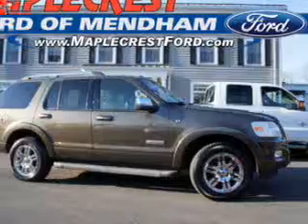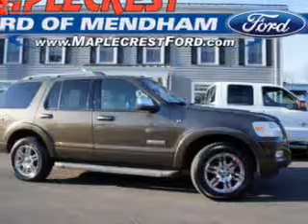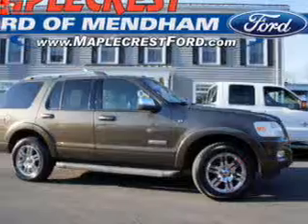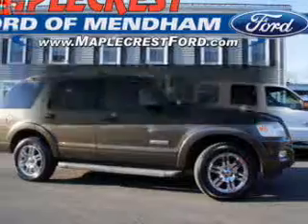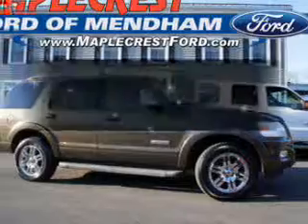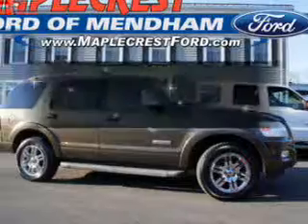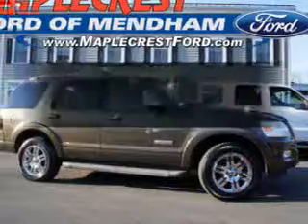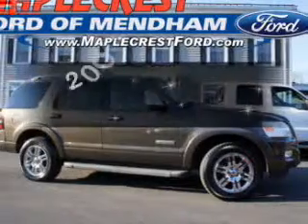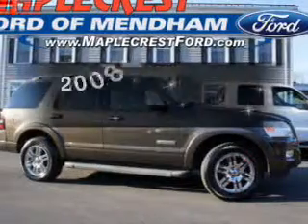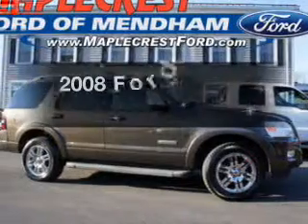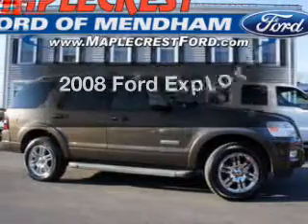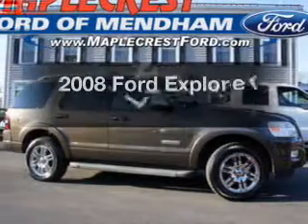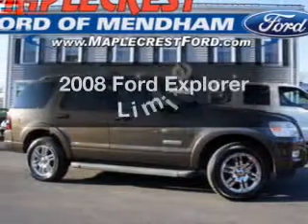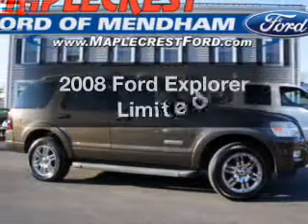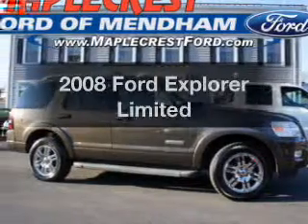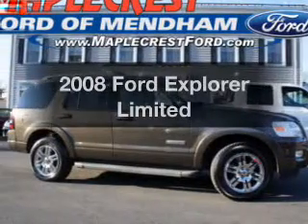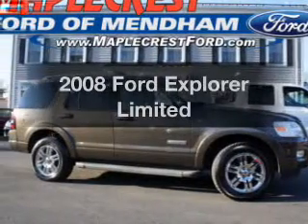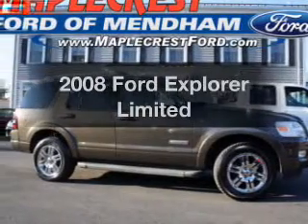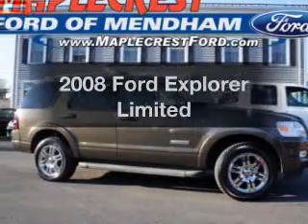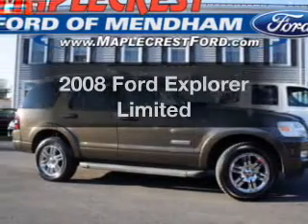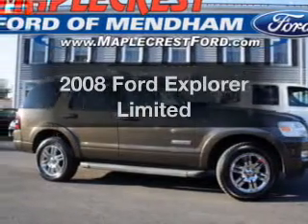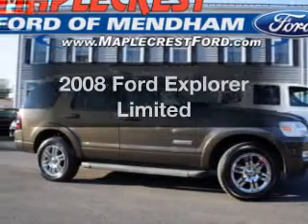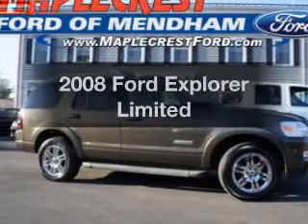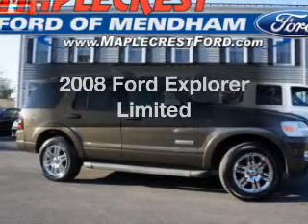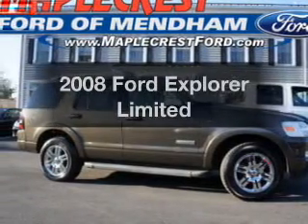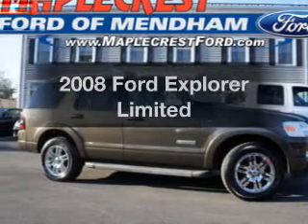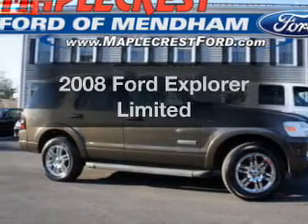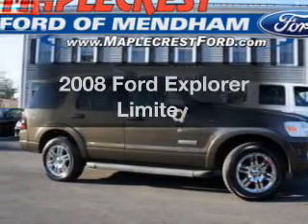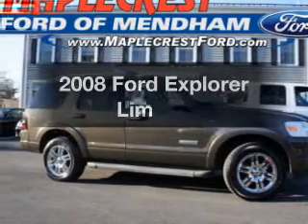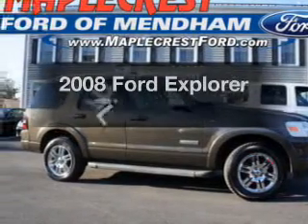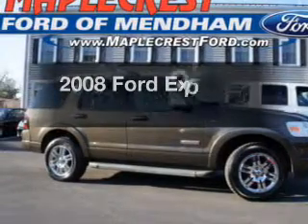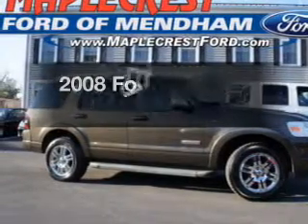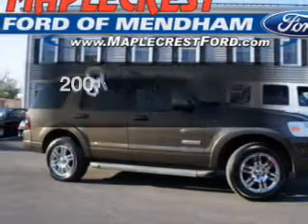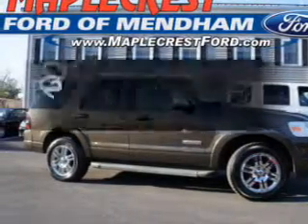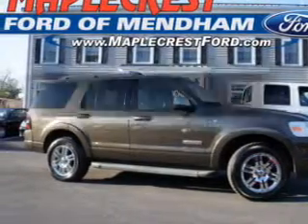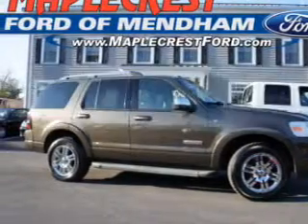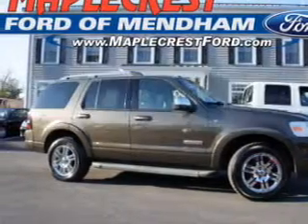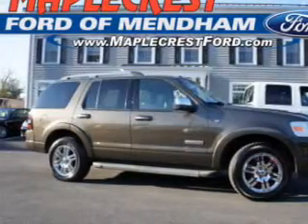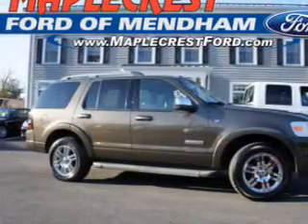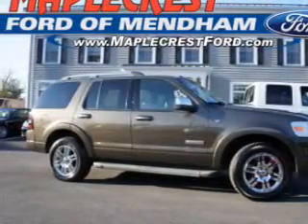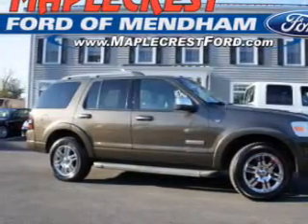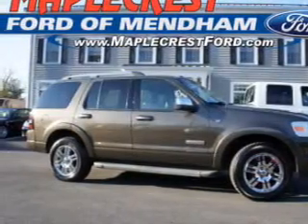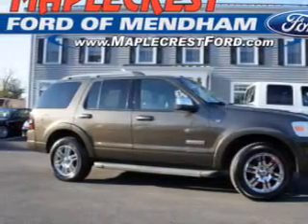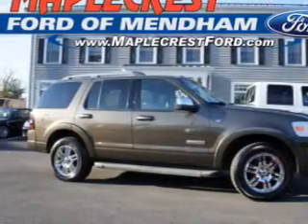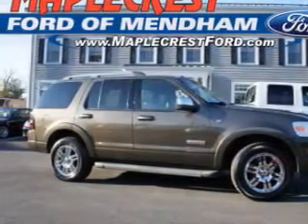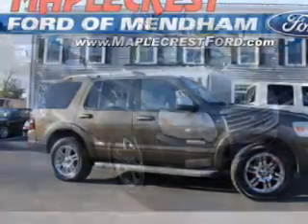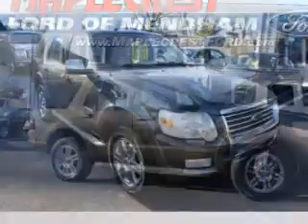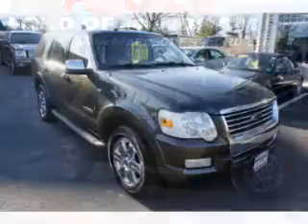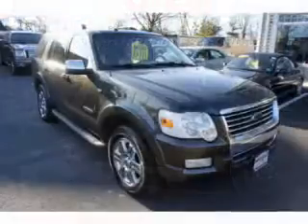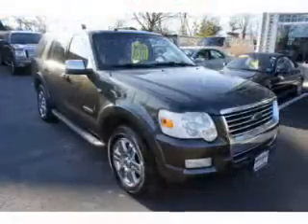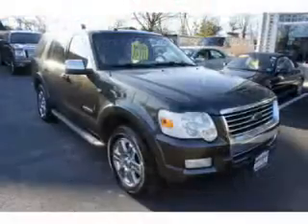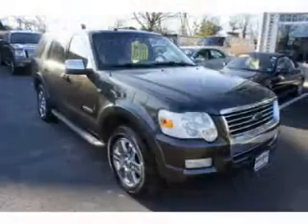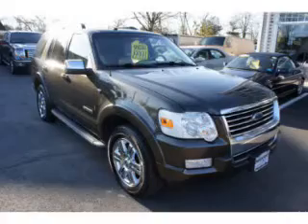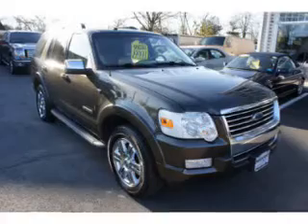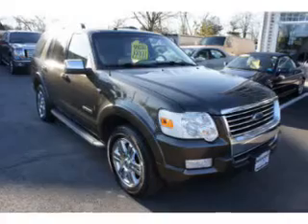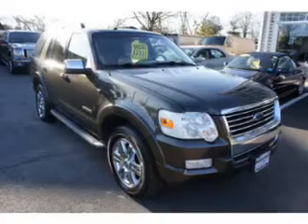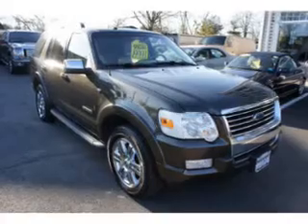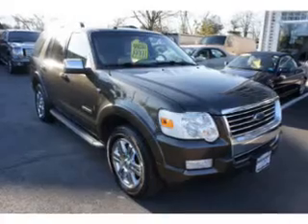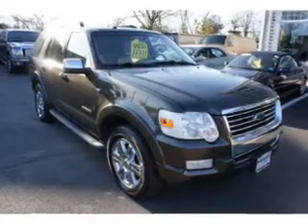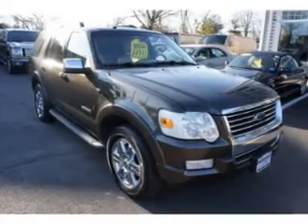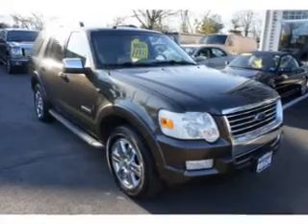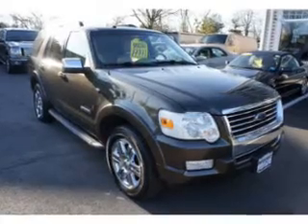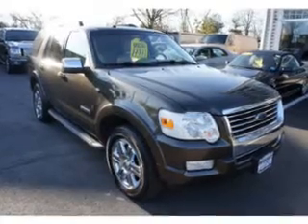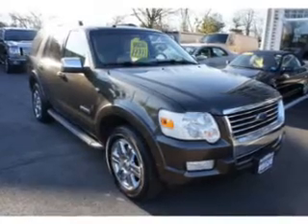Check out this 2008 Ford Explorer. If you're looking for a first-rate auto, this one could be yours today.